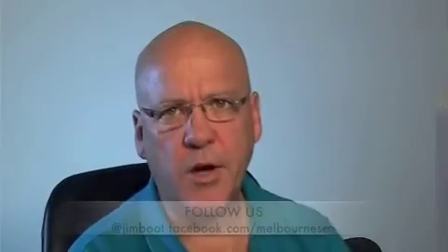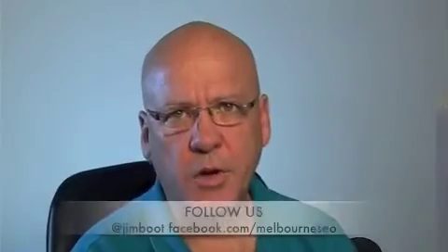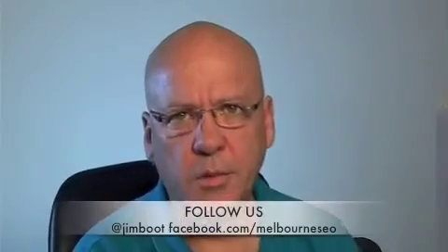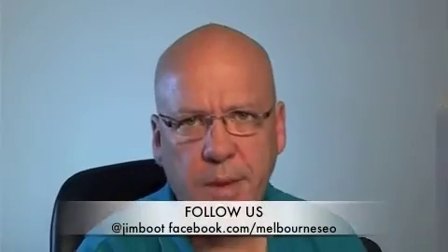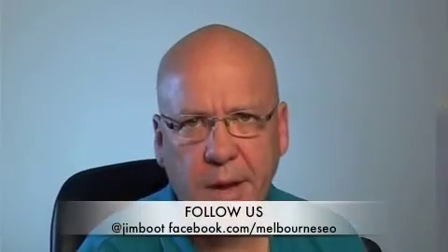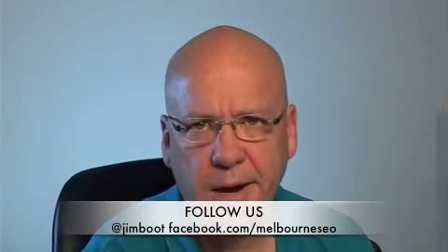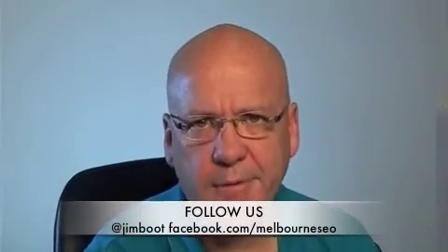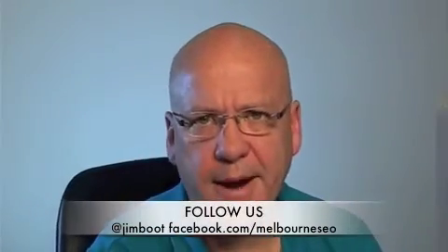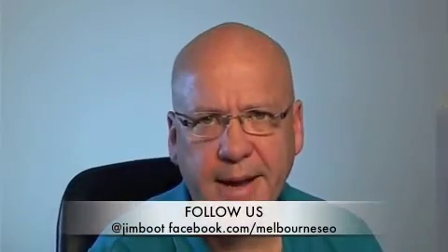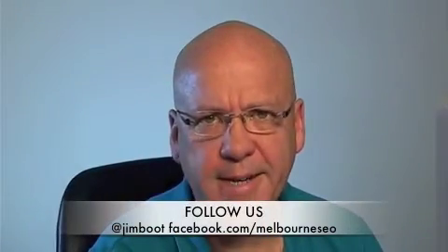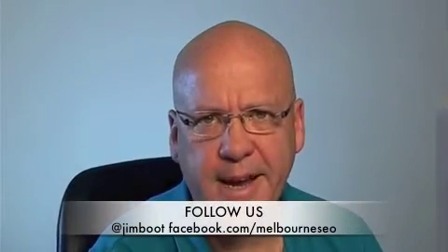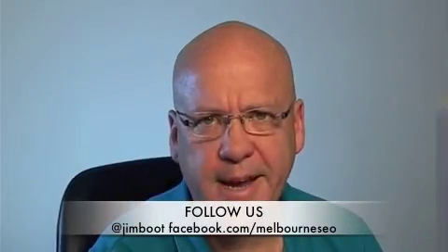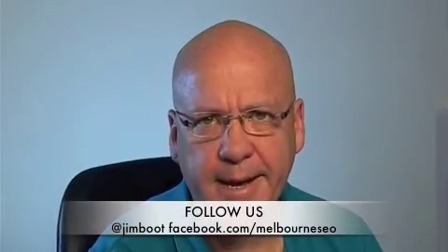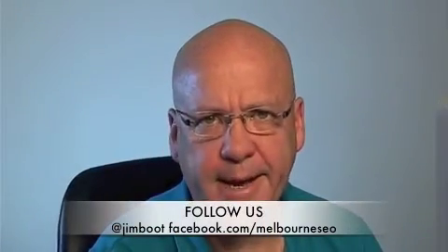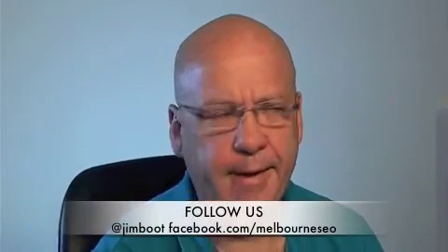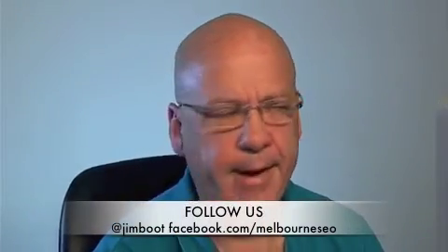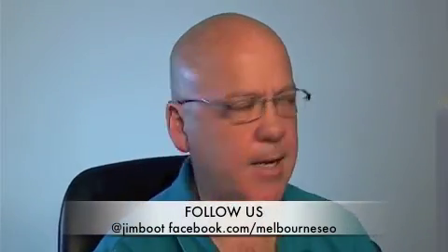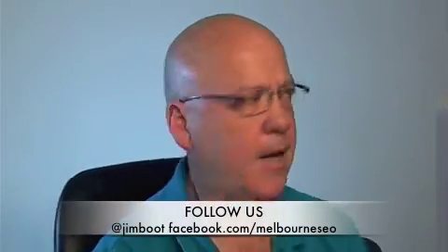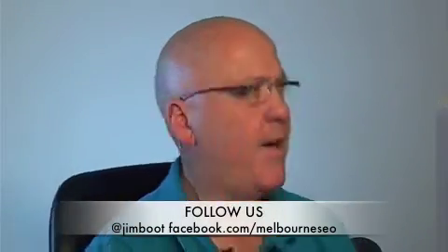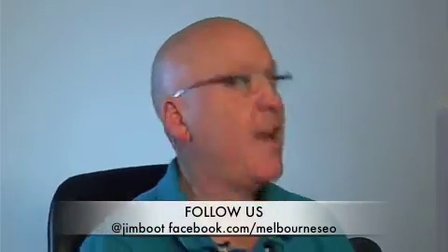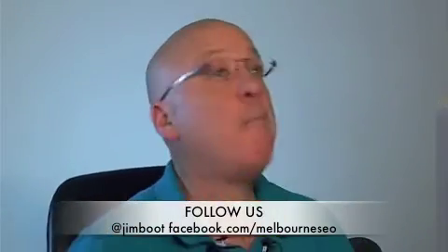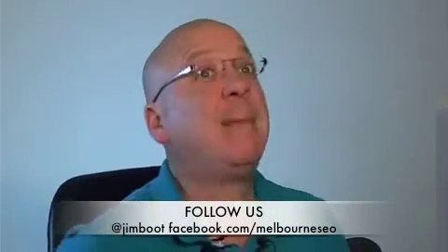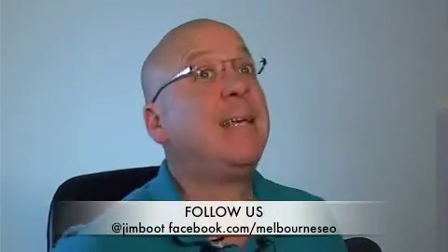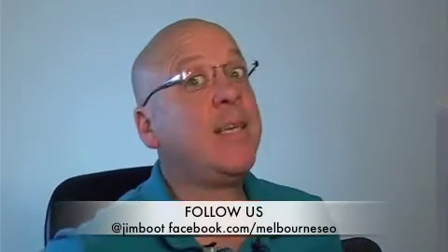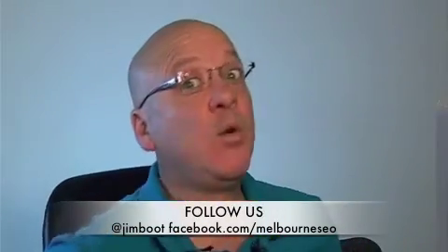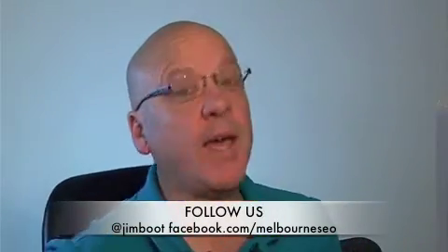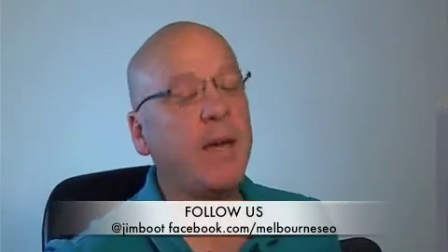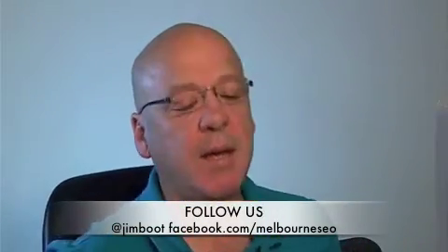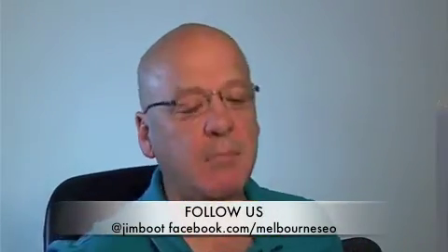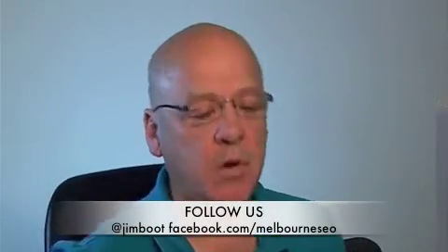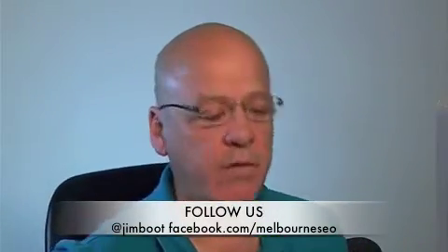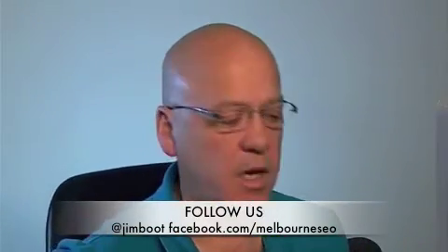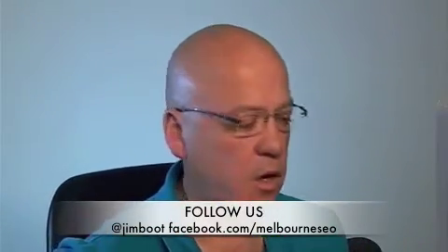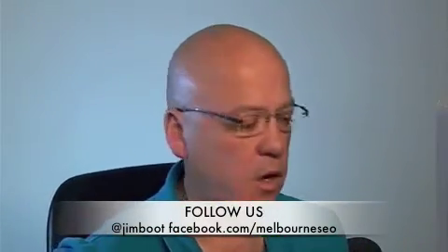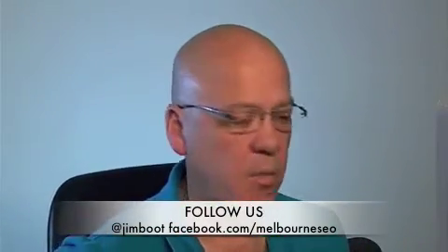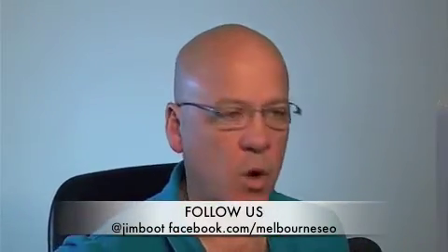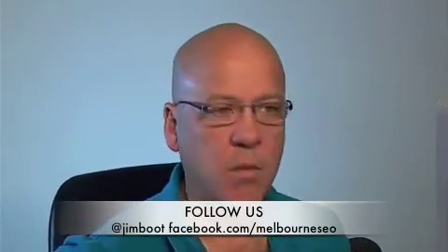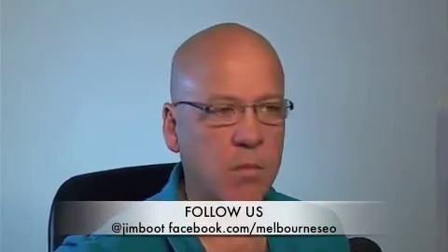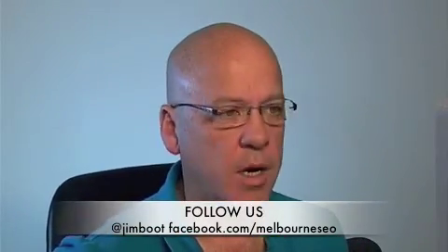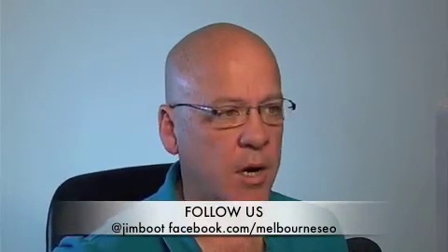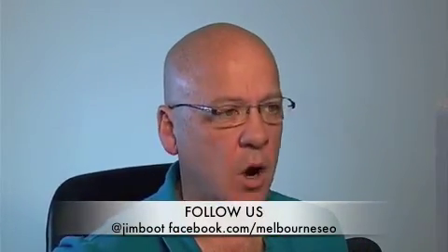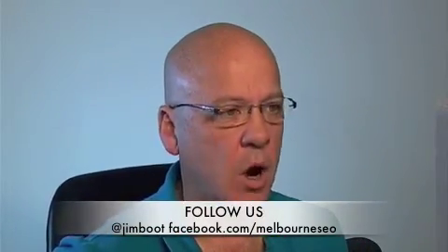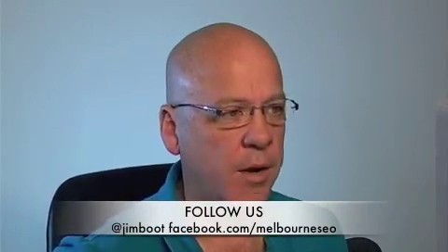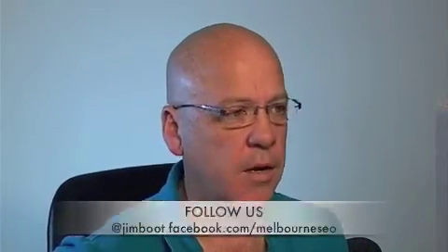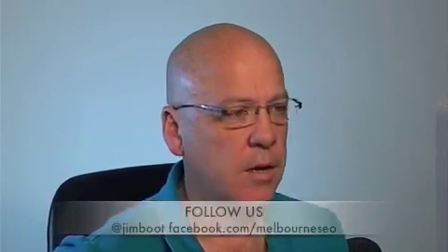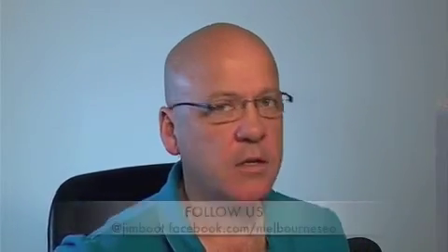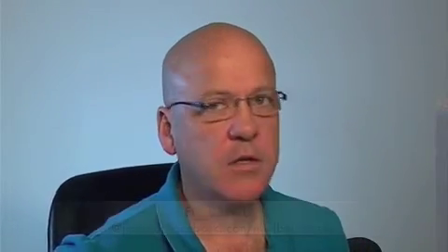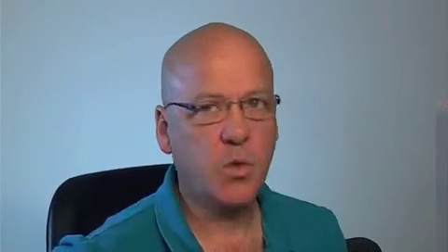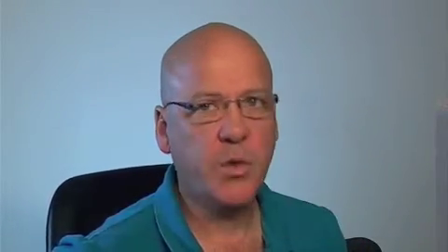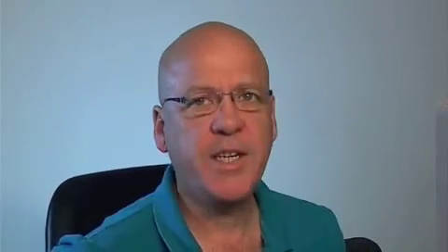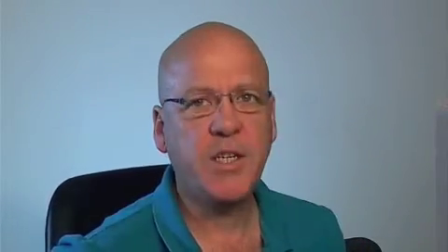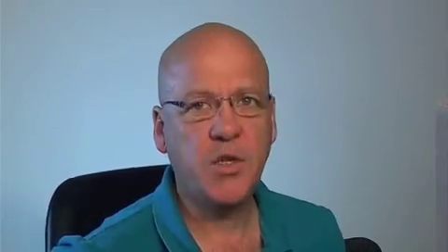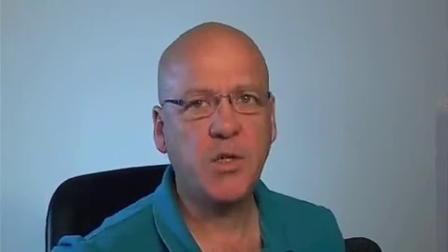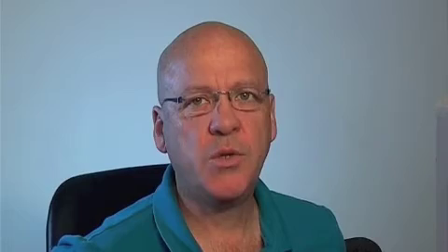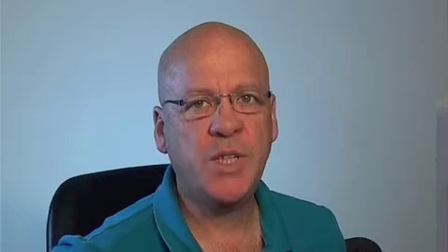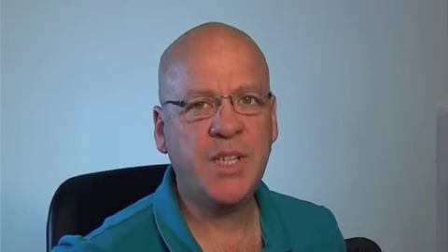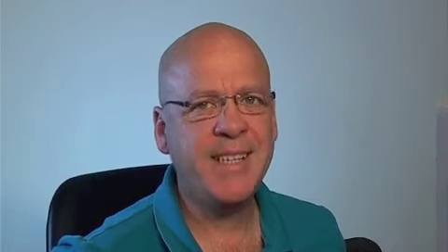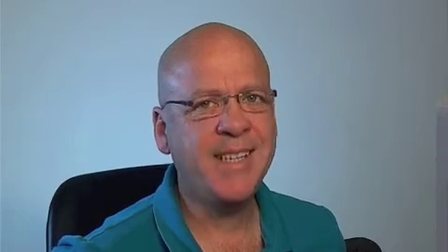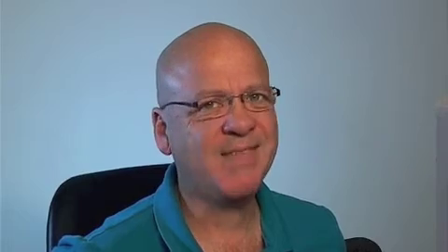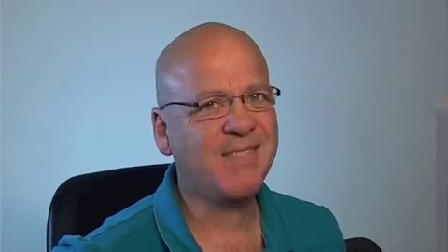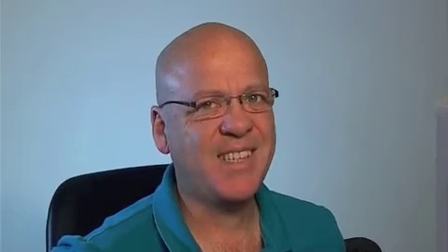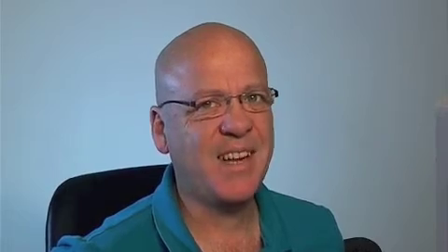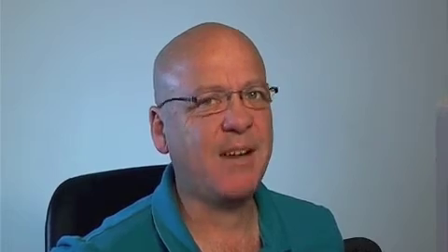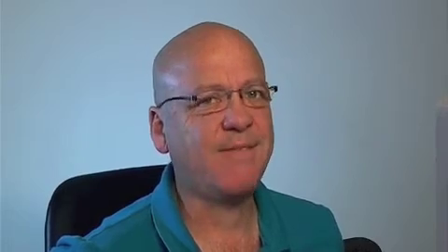Welcome back Rankers, how are you going? I've had a busy week - been moving home, oh my god, 22 years of stuff.